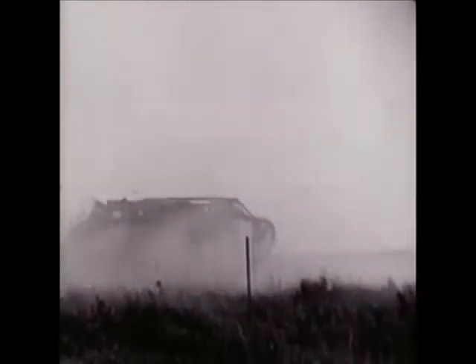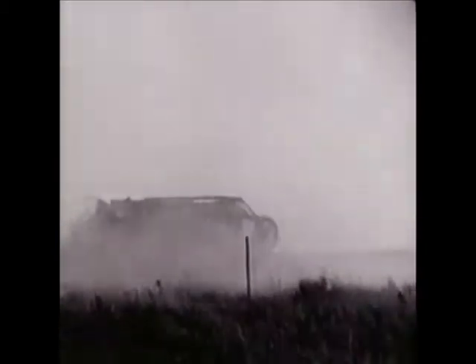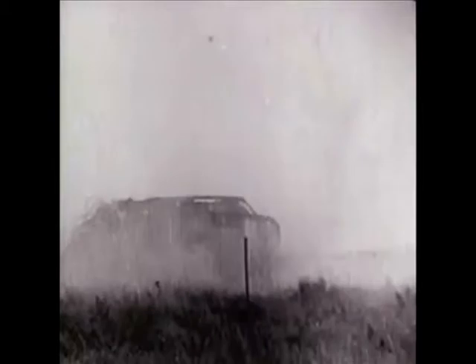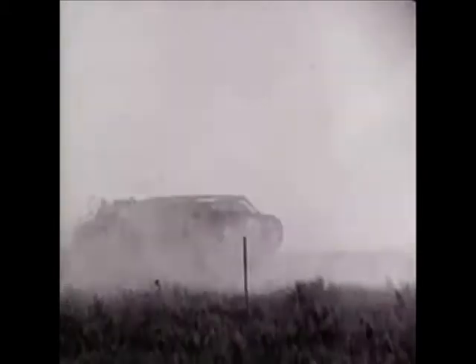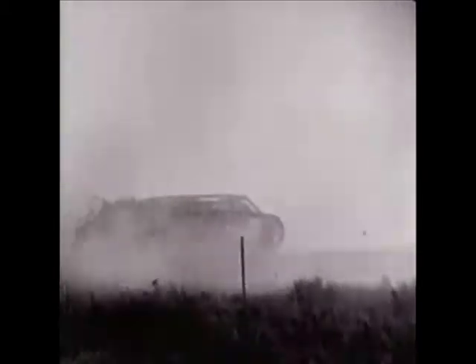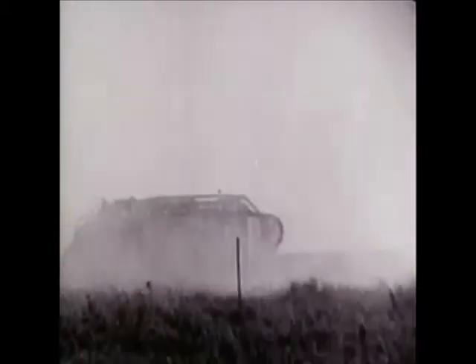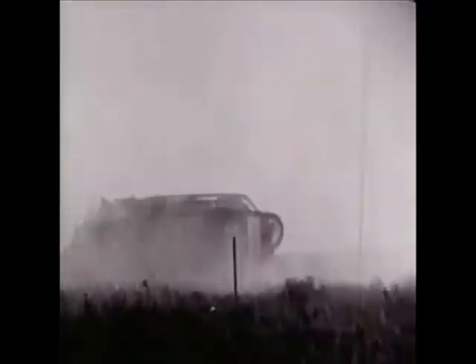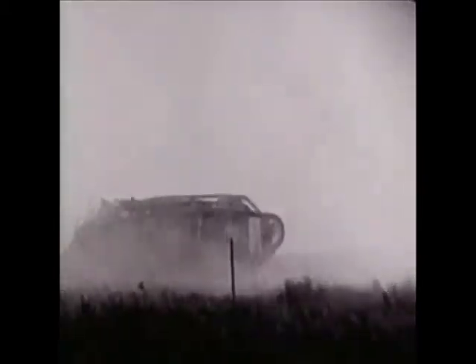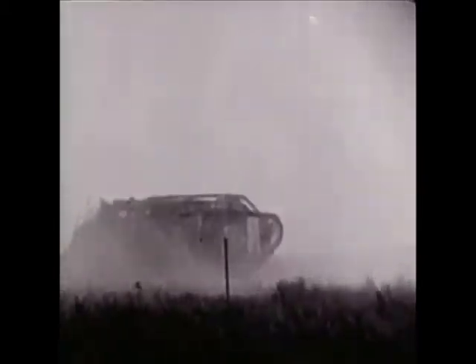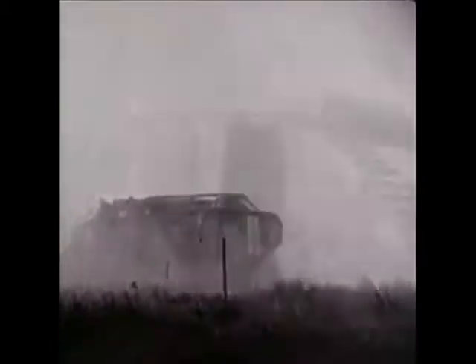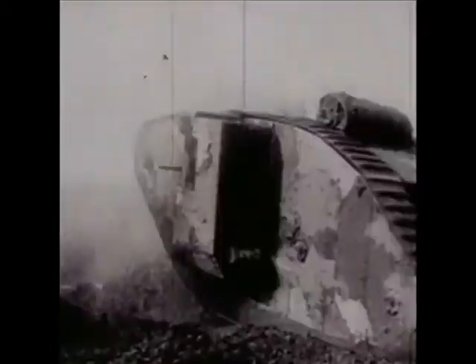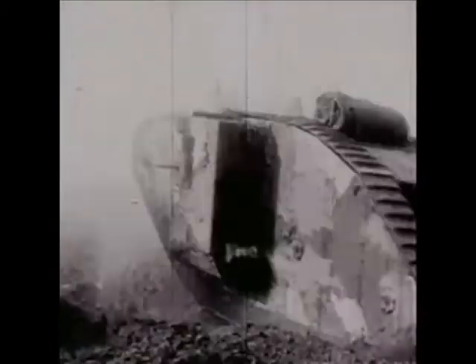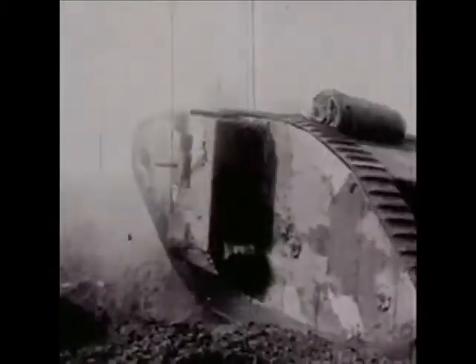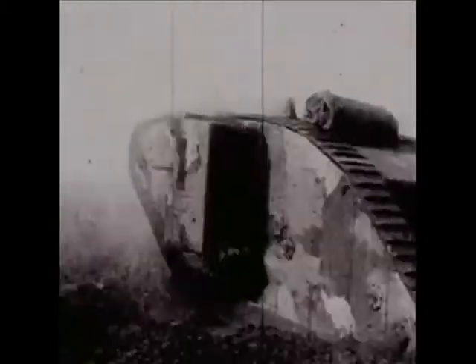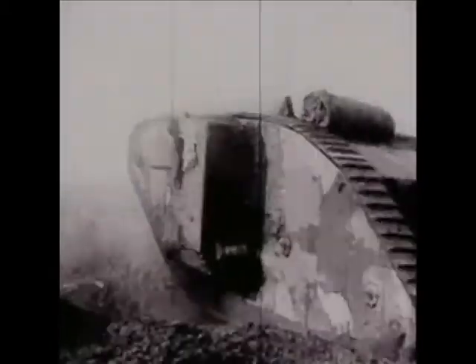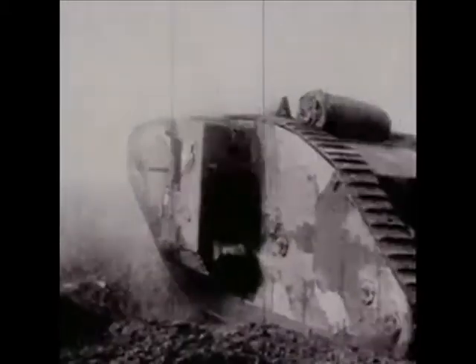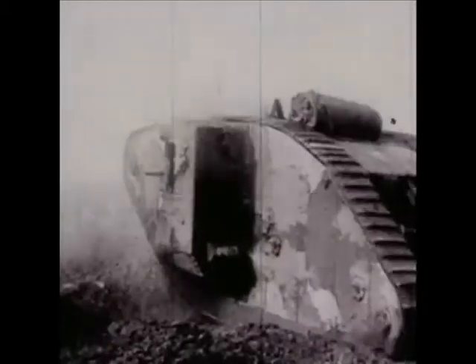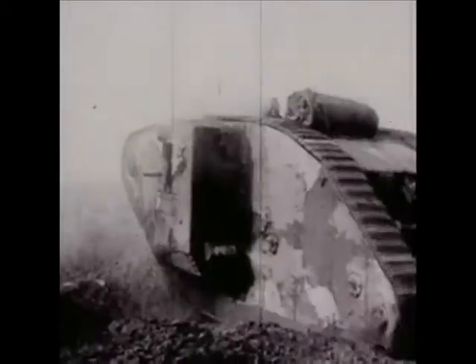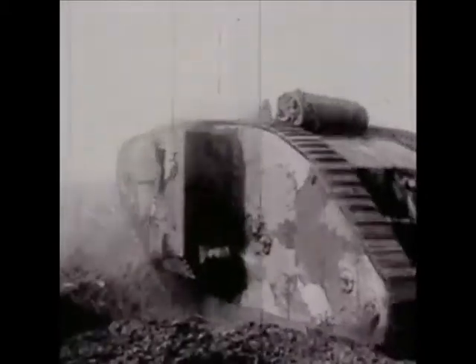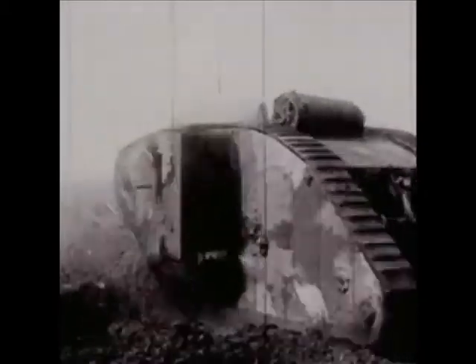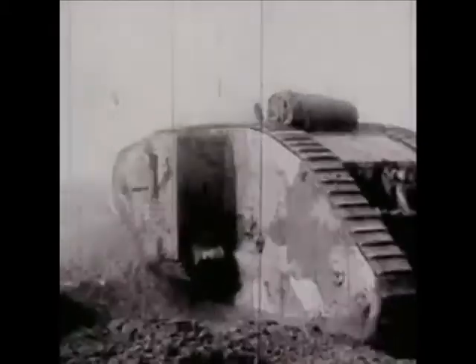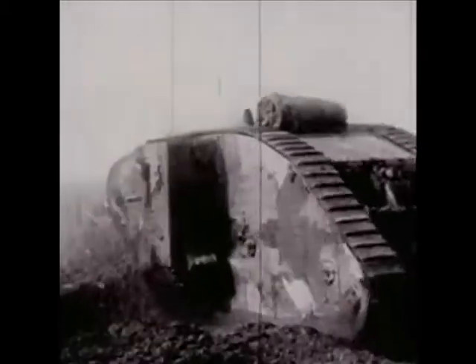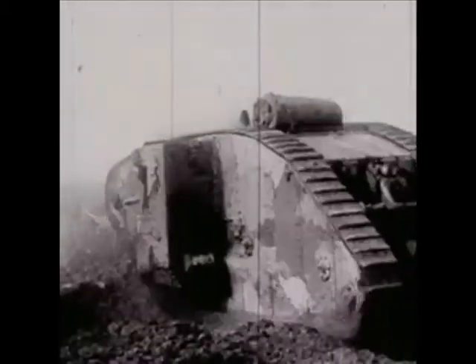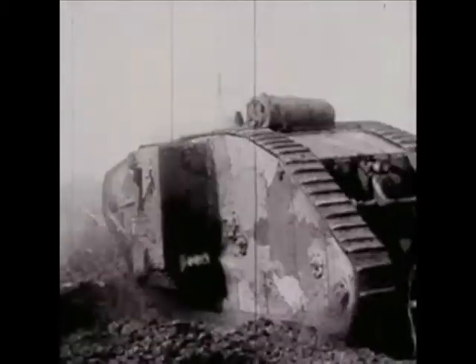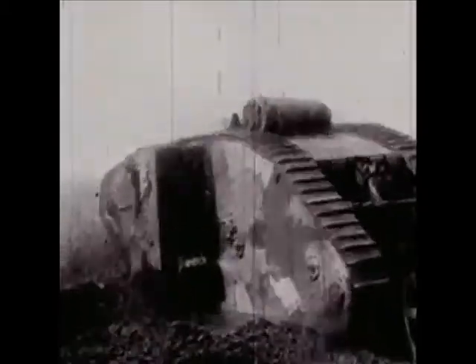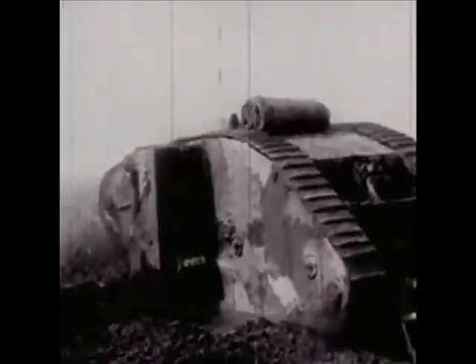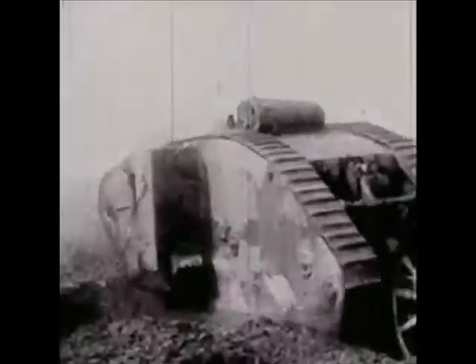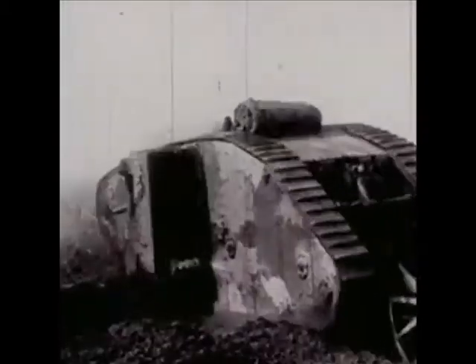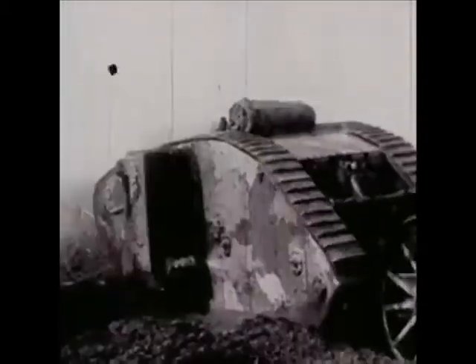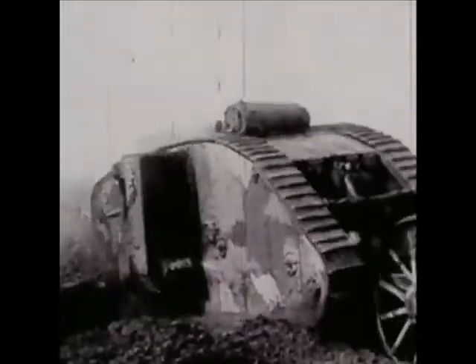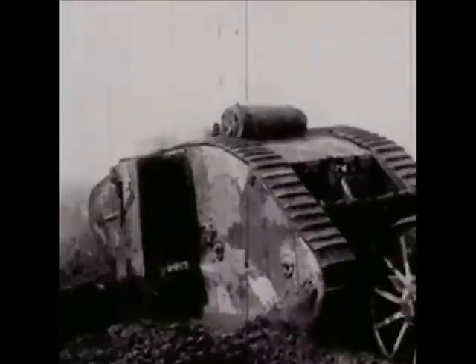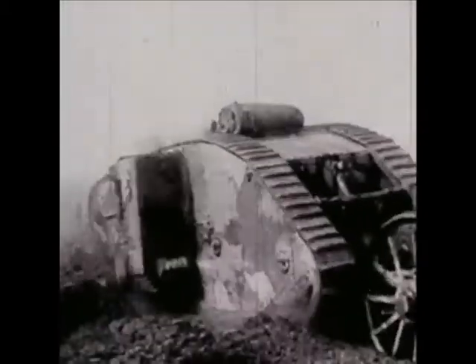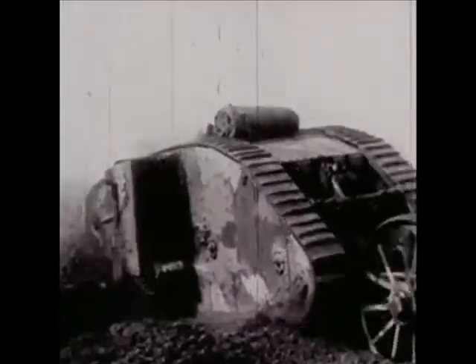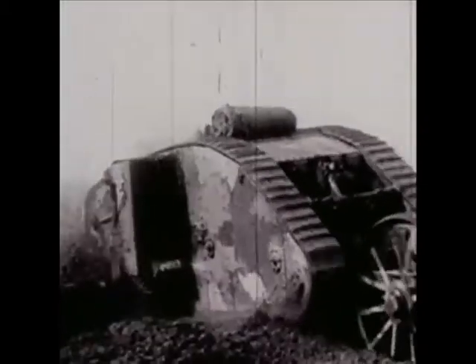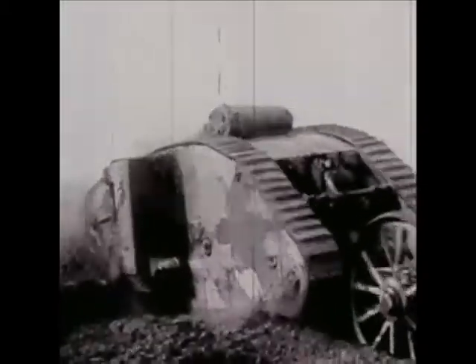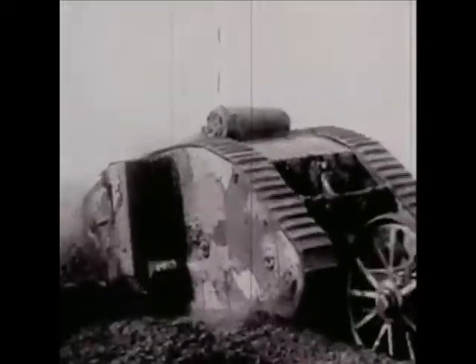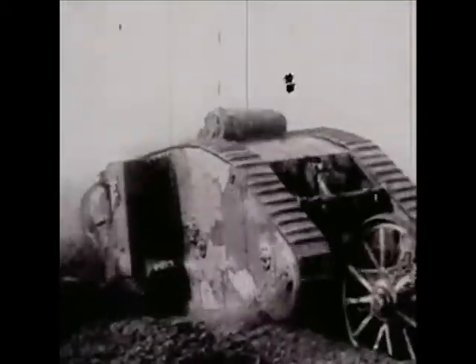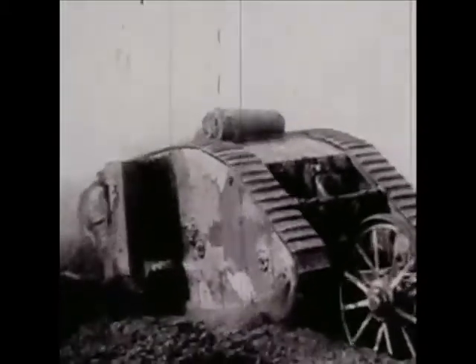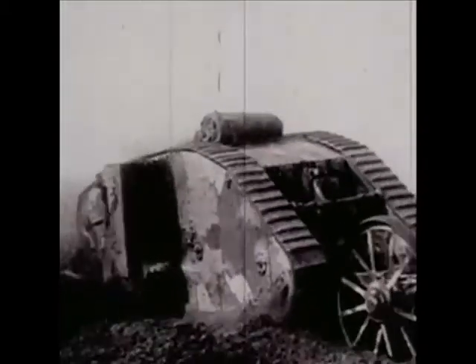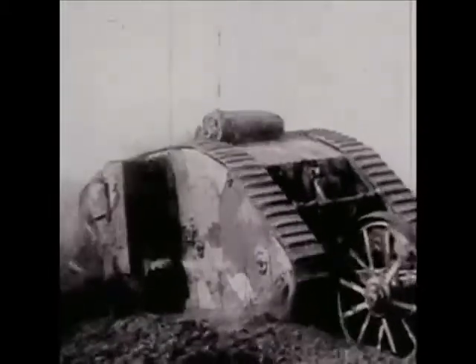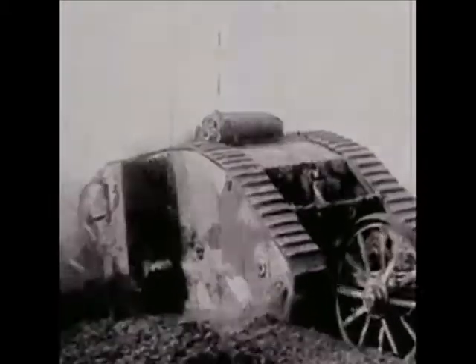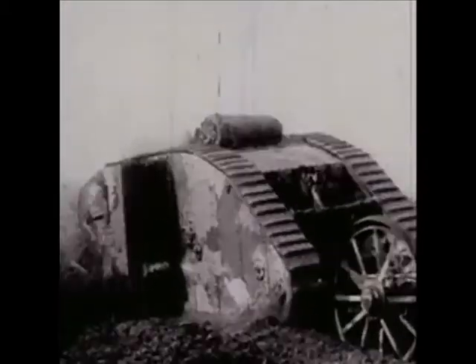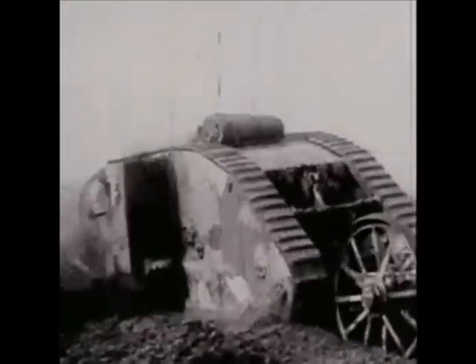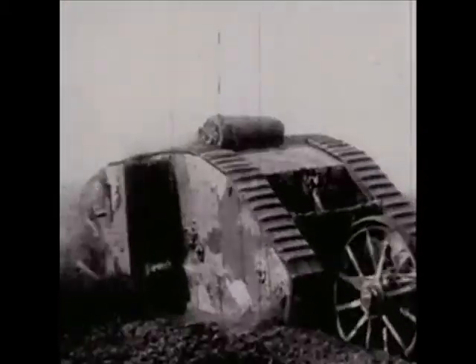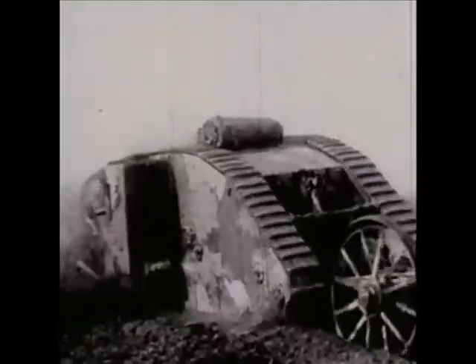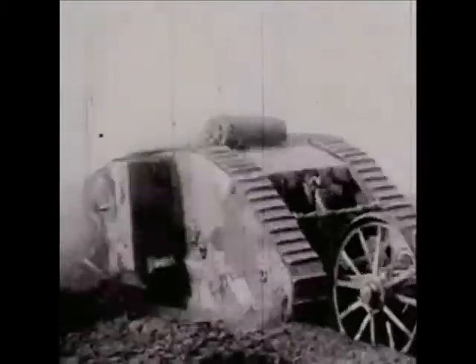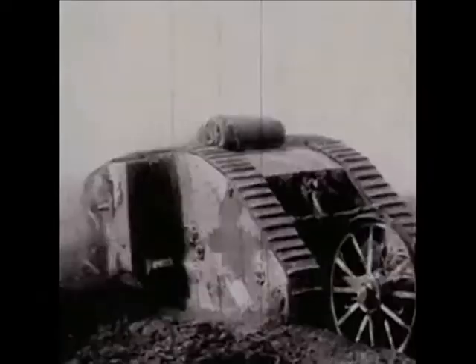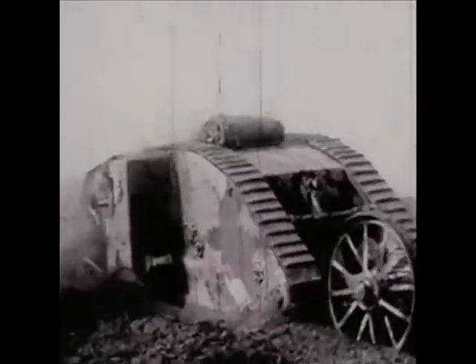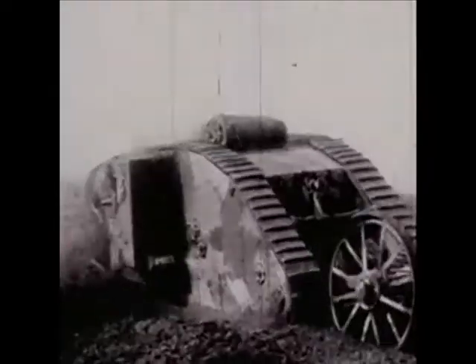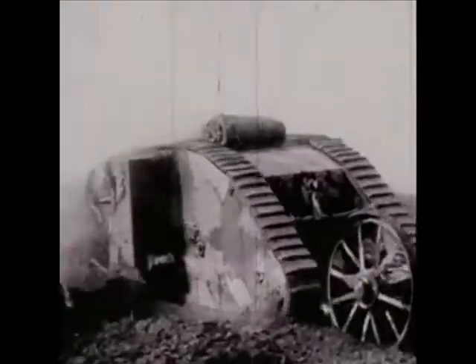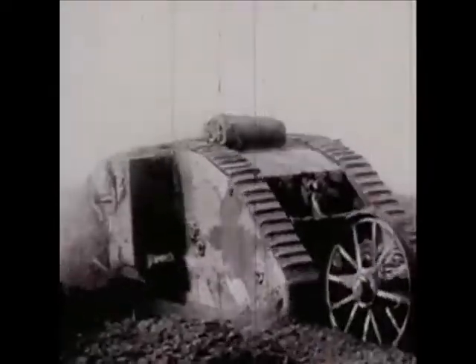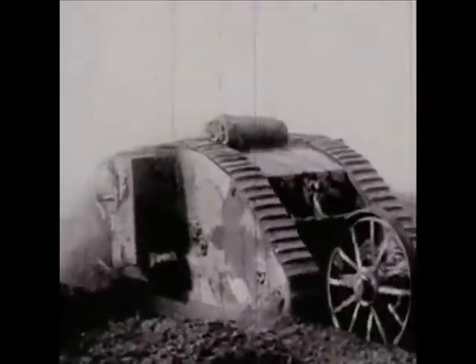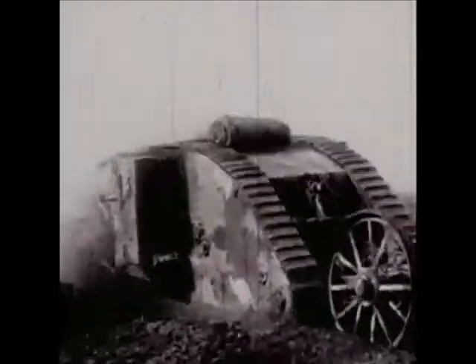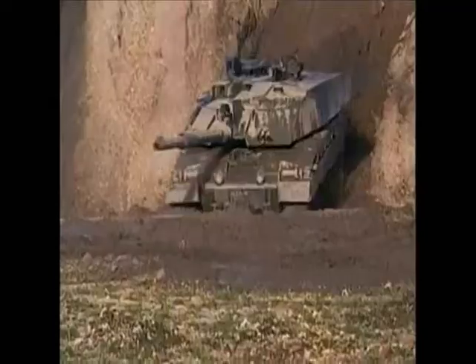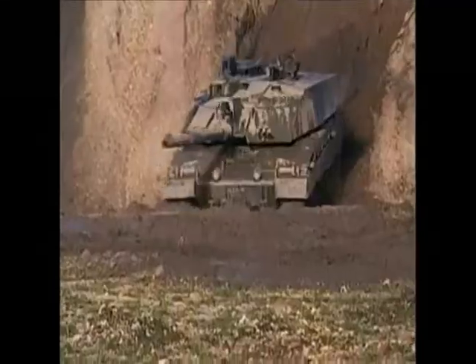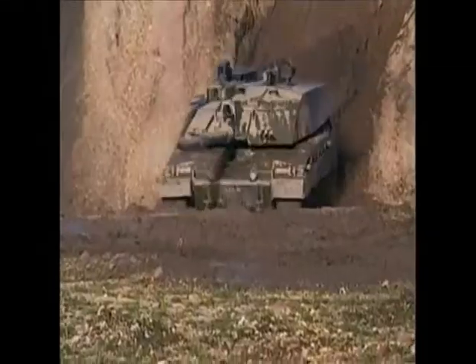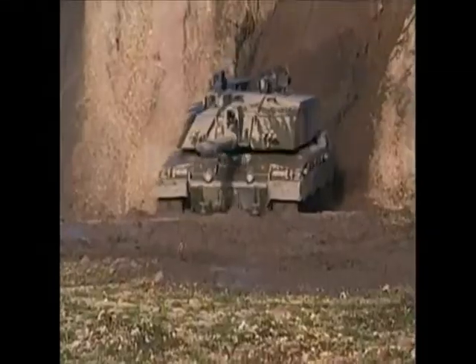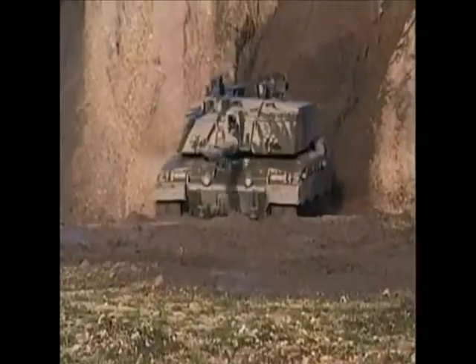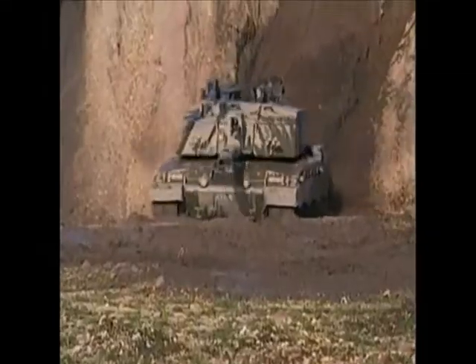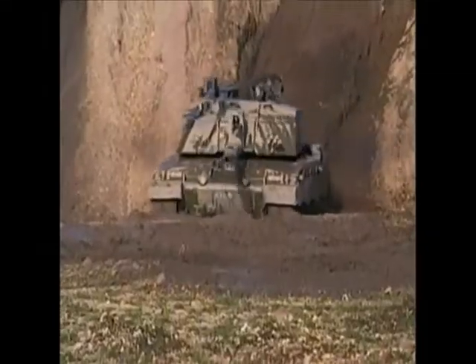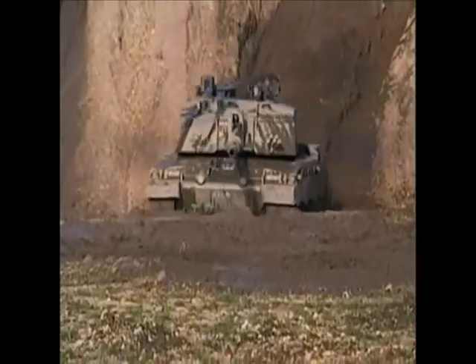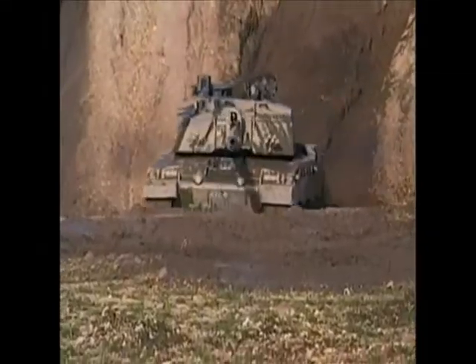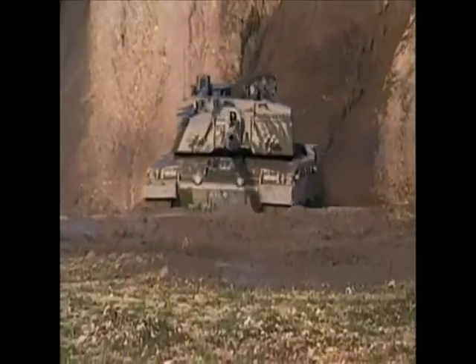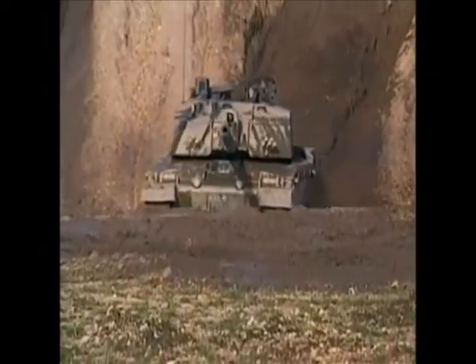The British Army first introduced tanks to the battlefield in 1916 and have played an important role in their development ever since.